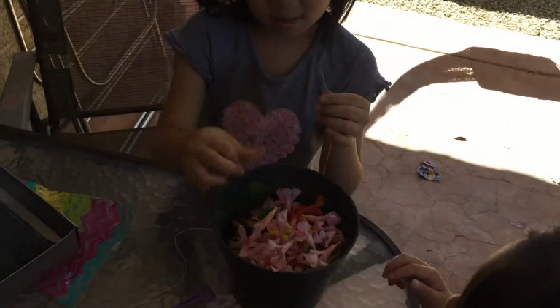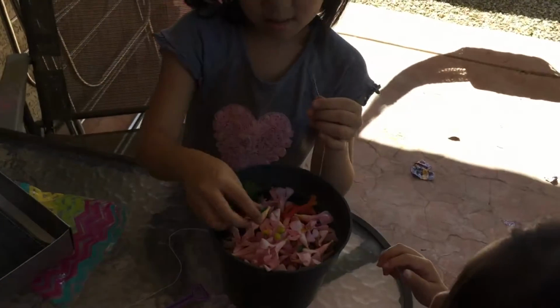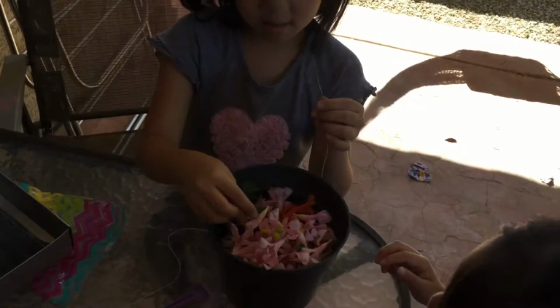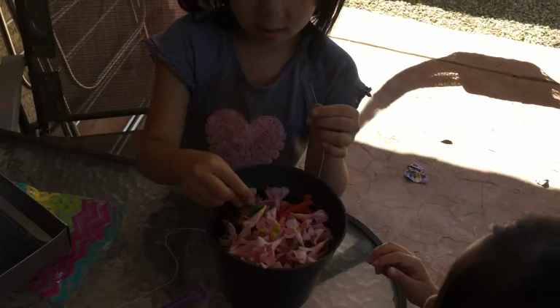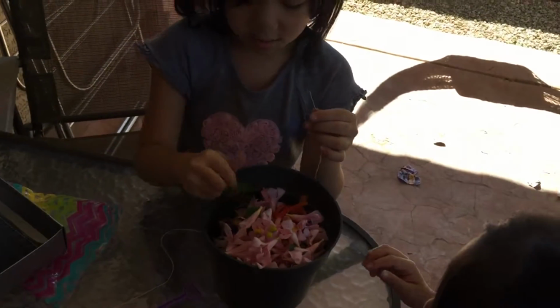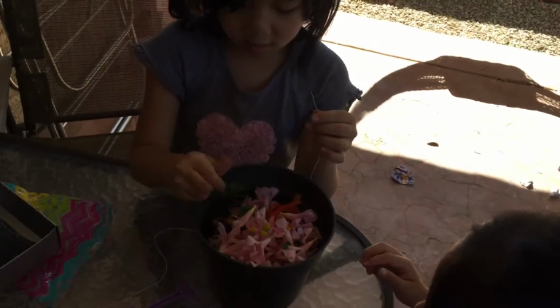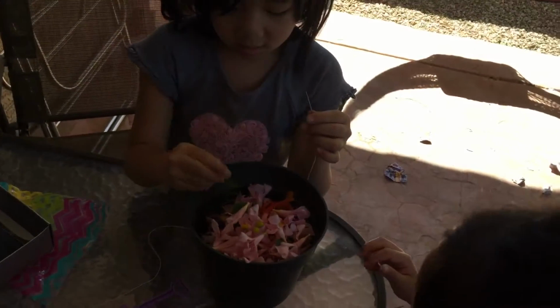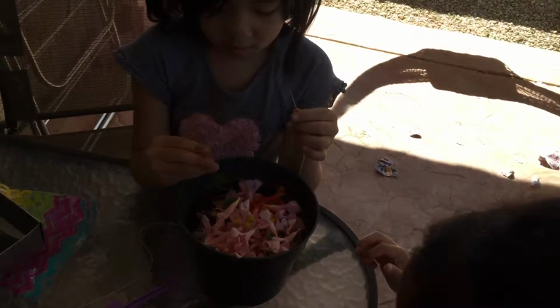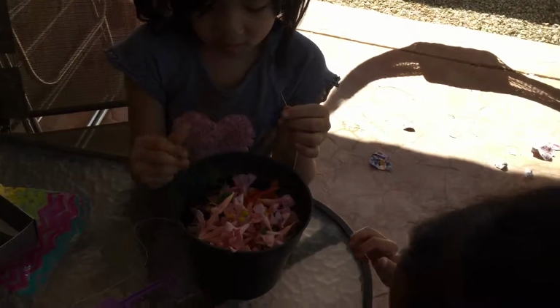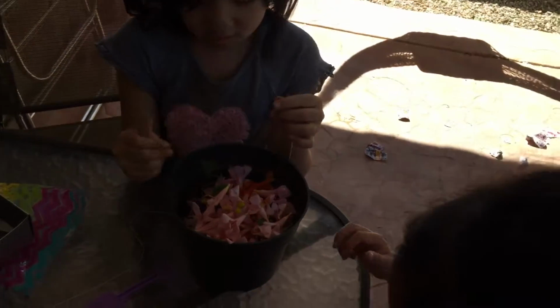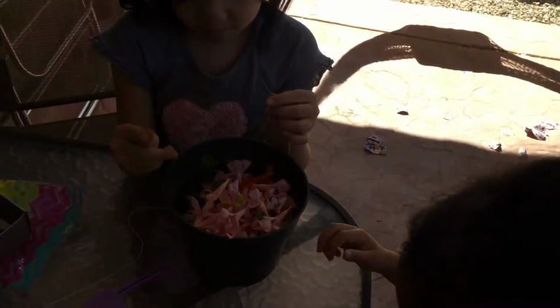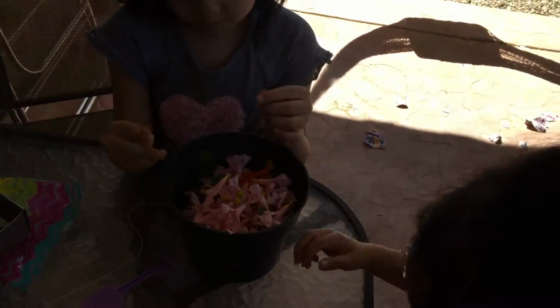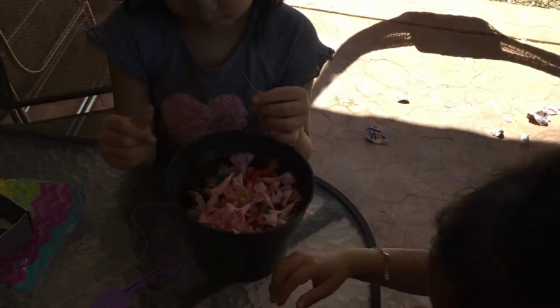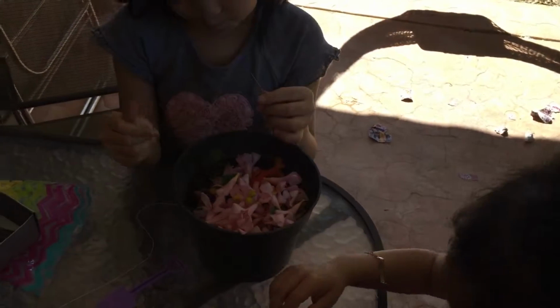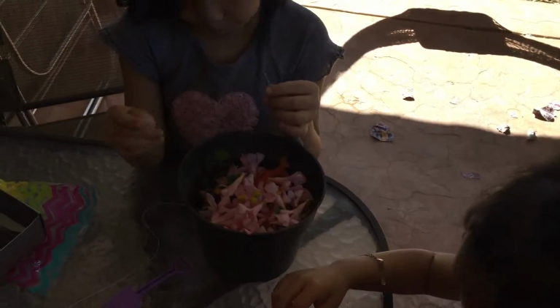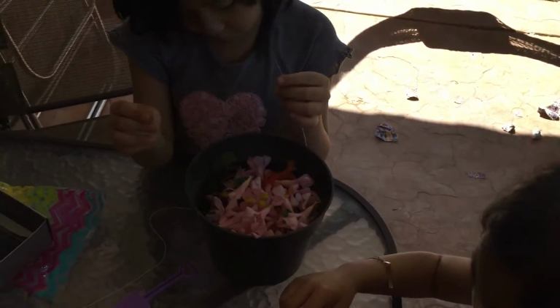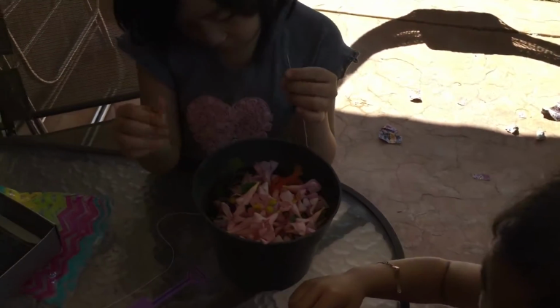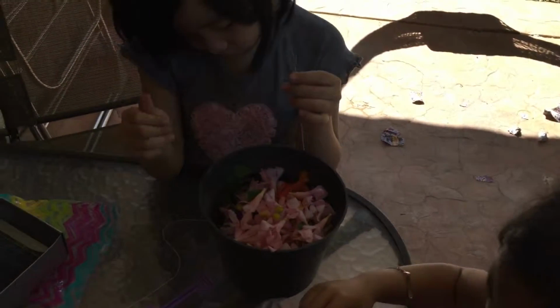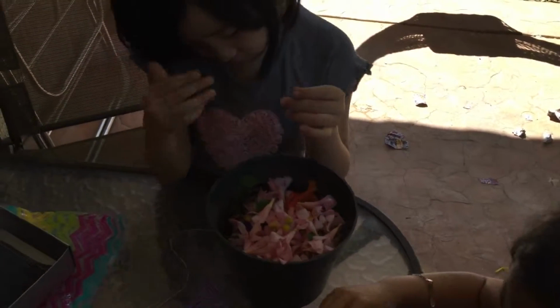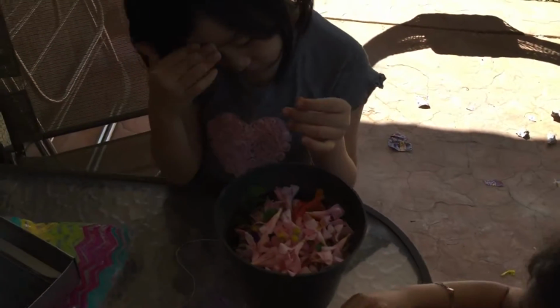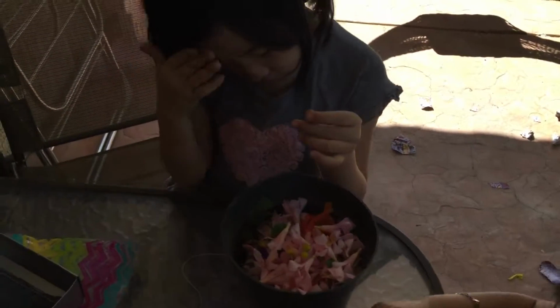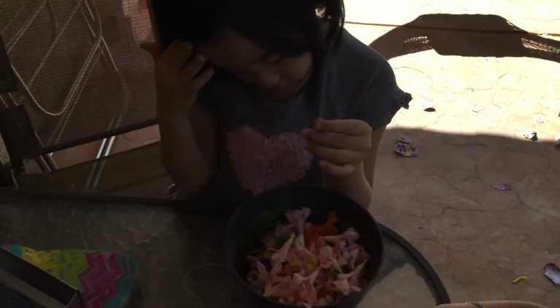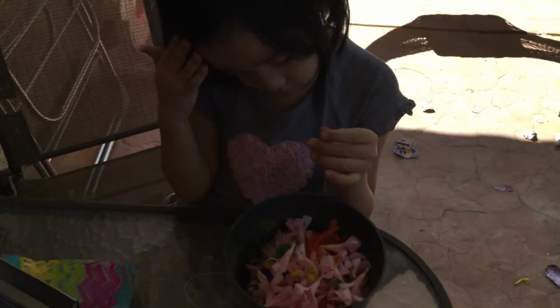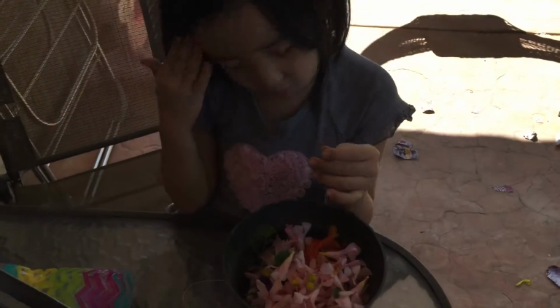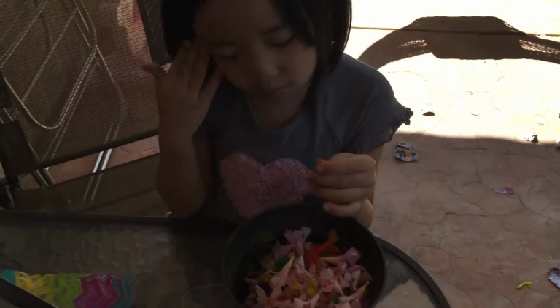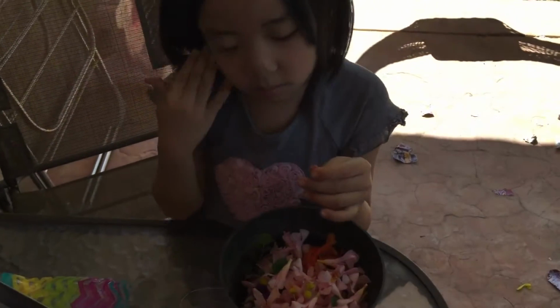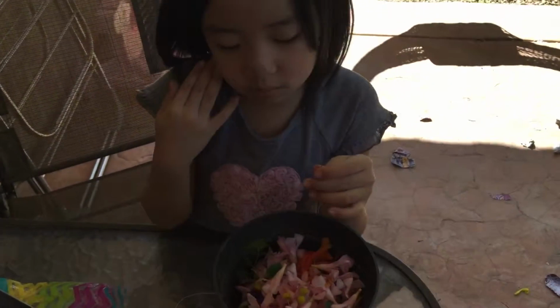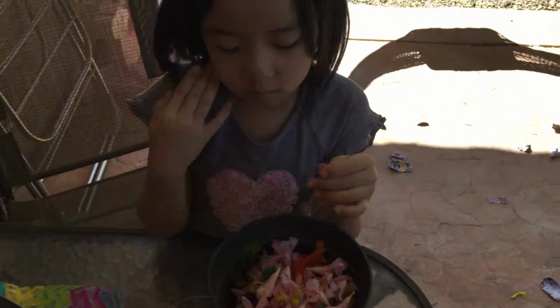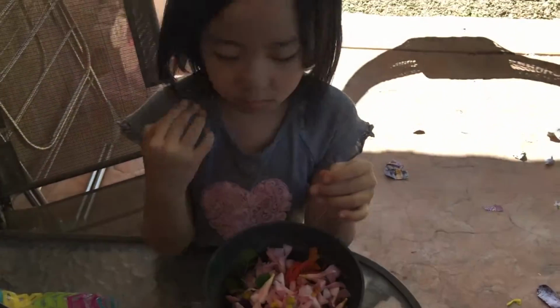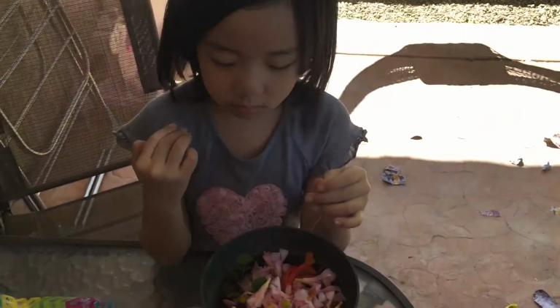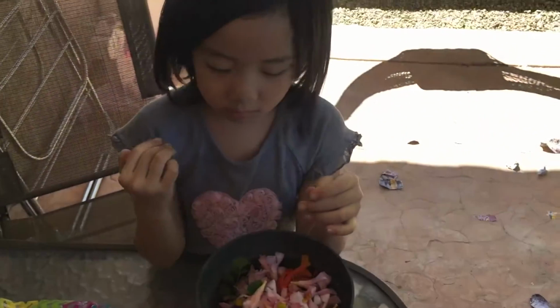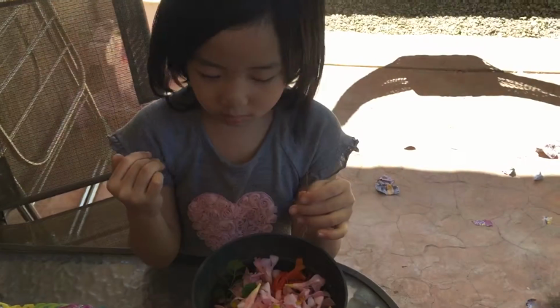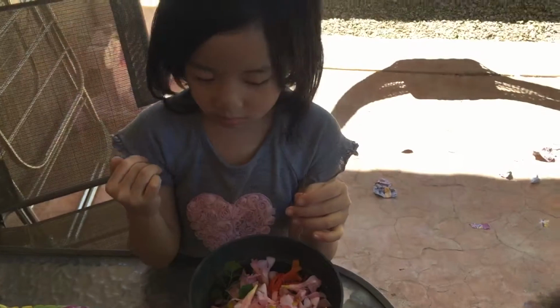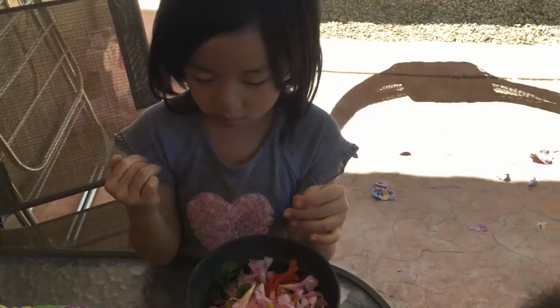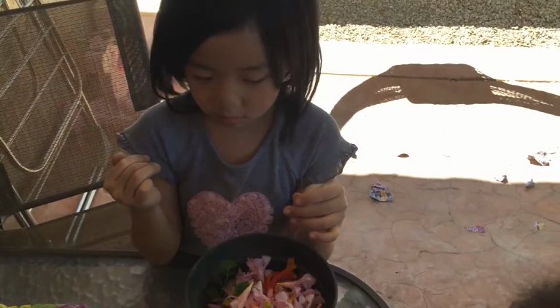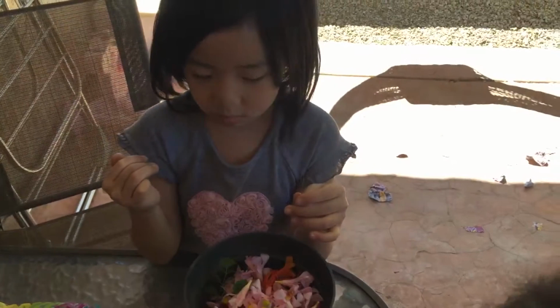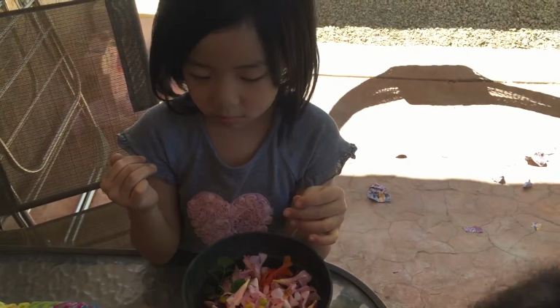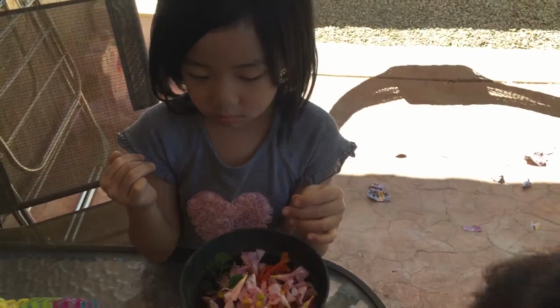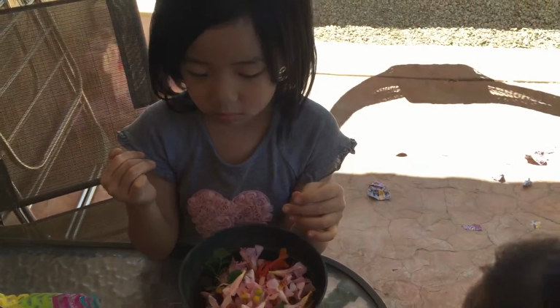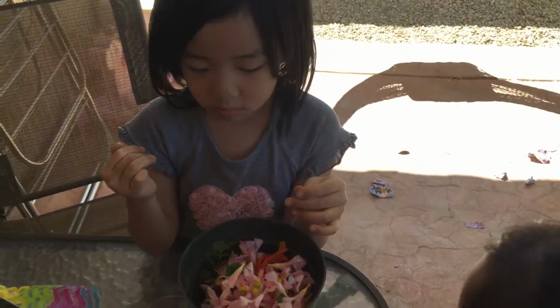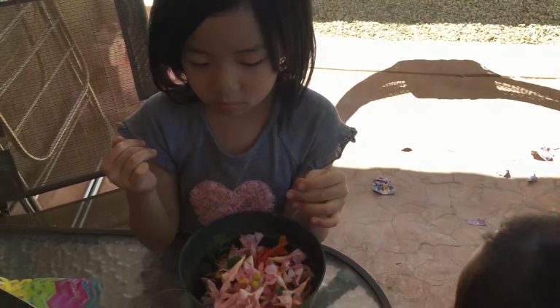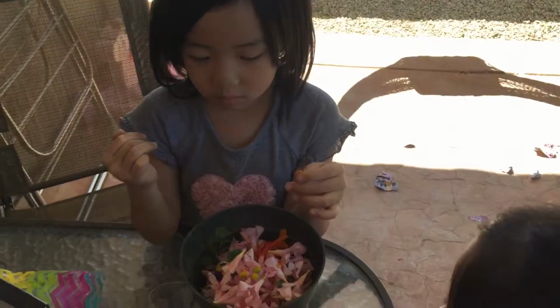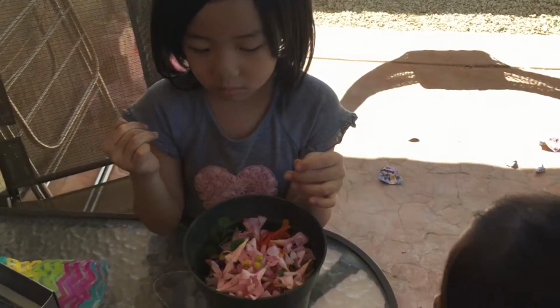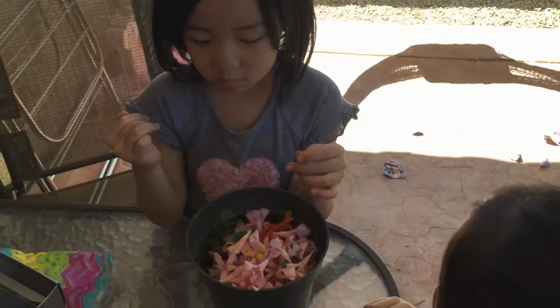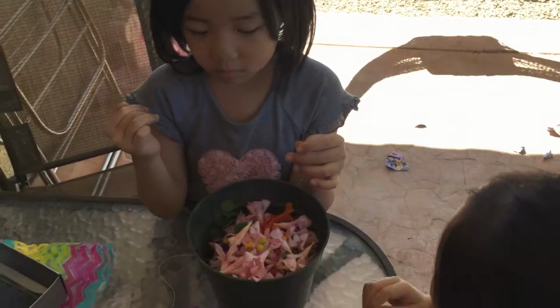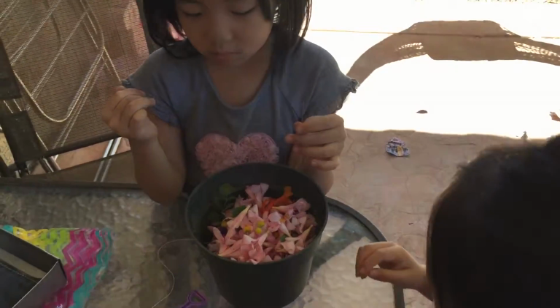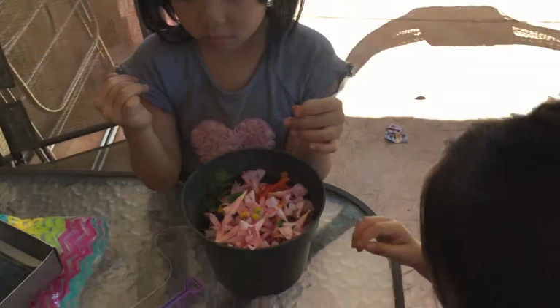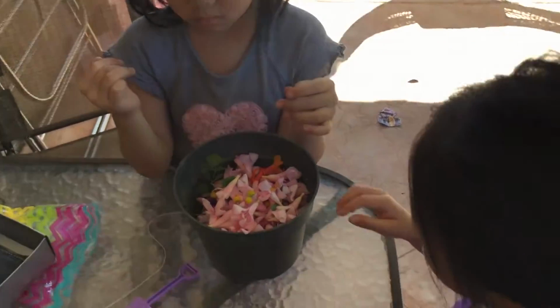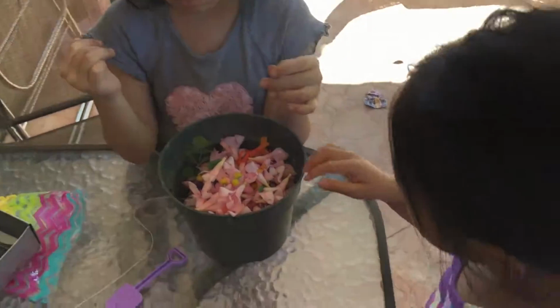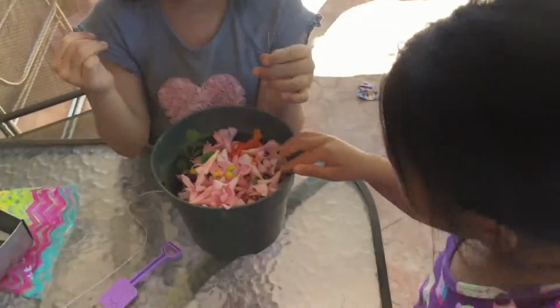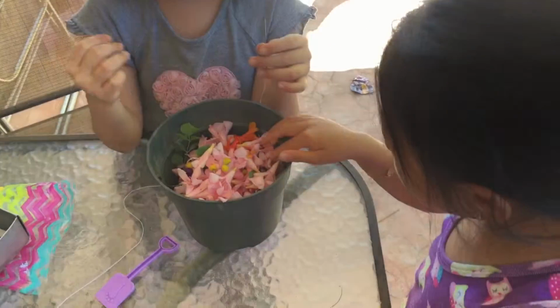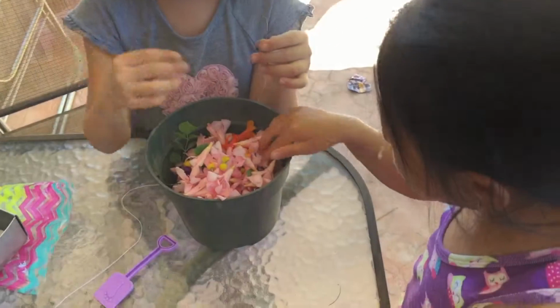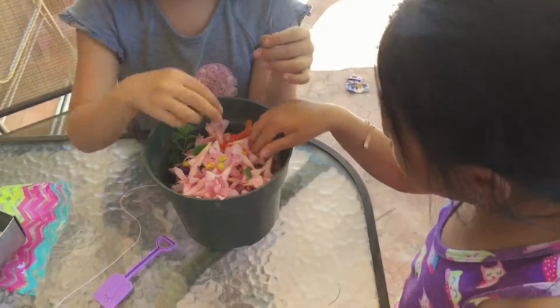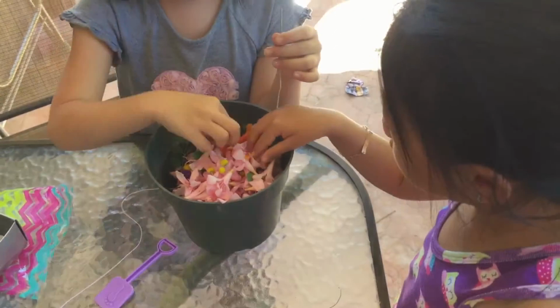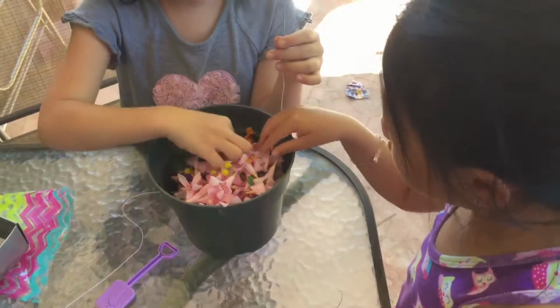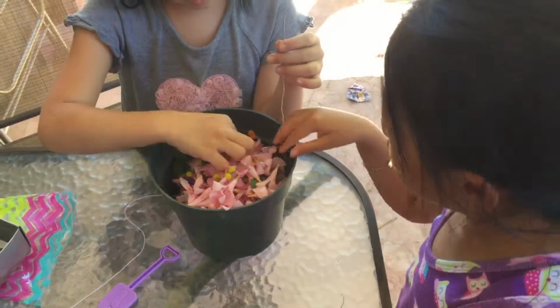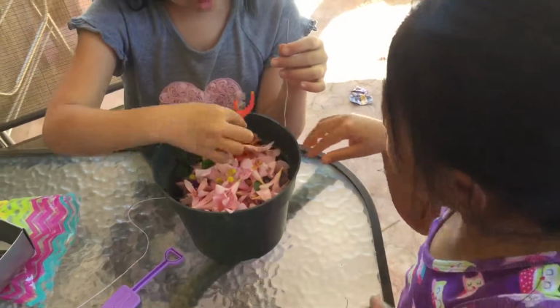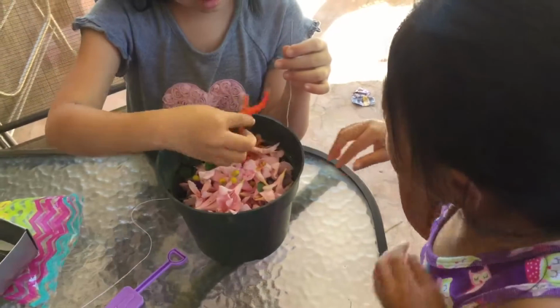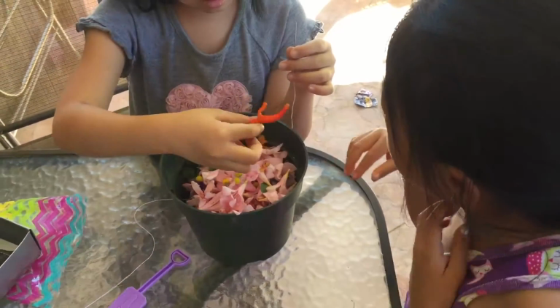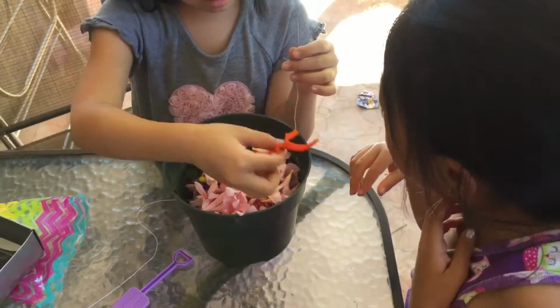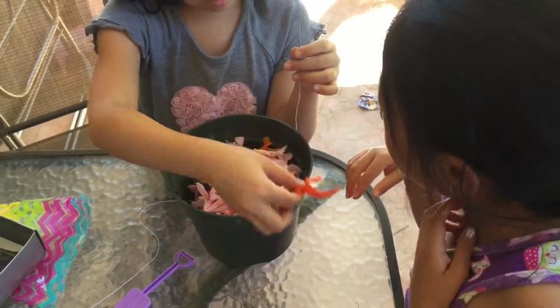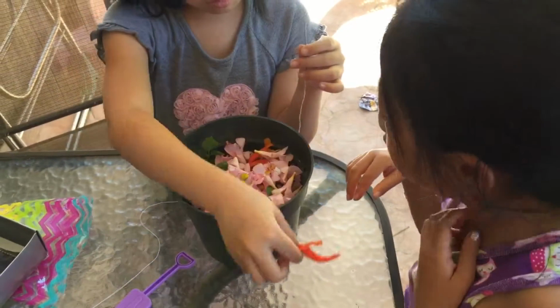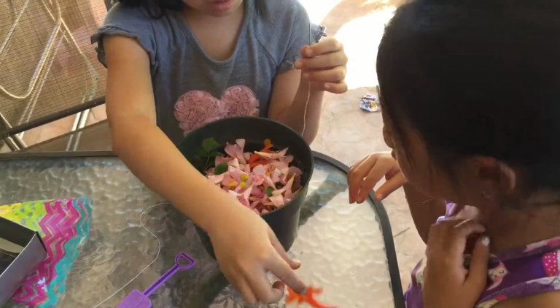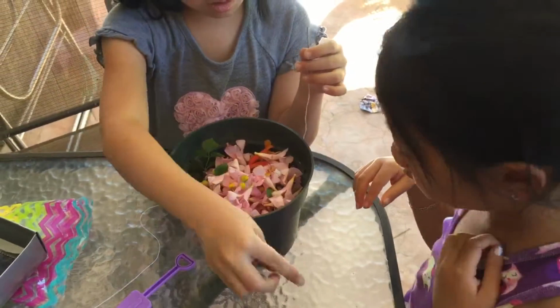I'm getting faster. Because I'm doing pink, pink, purple, purple. And then red. And then I need yellow. And then red.